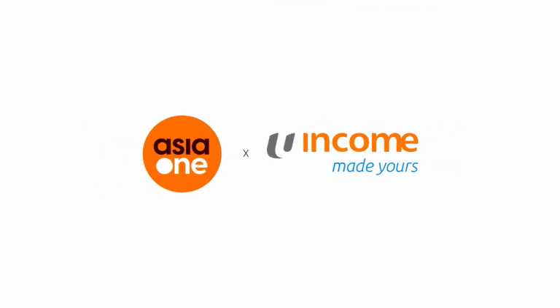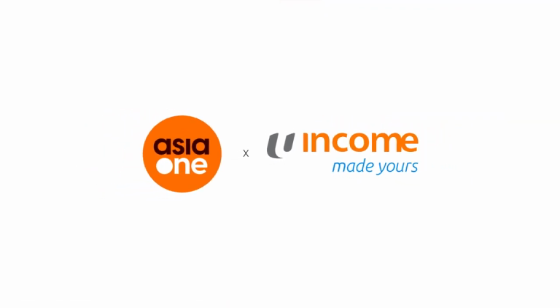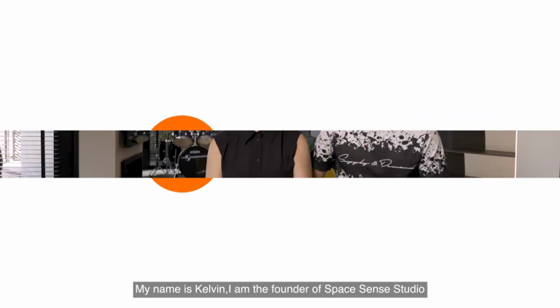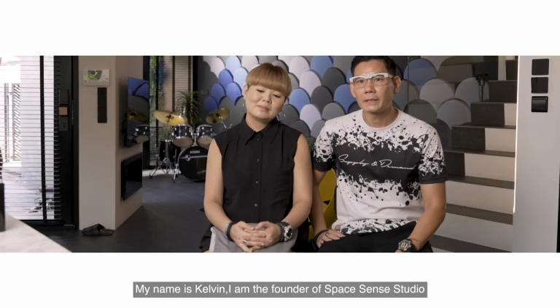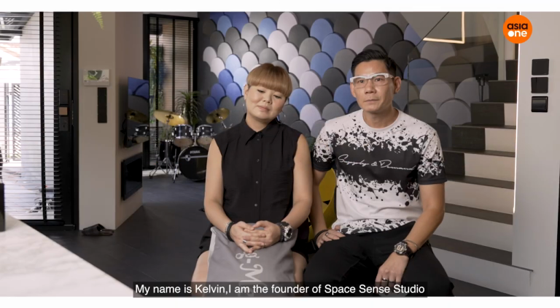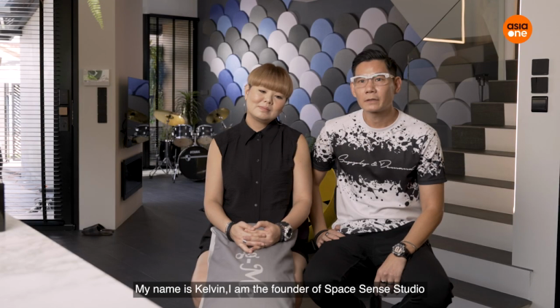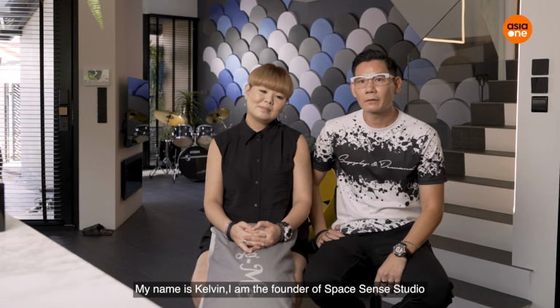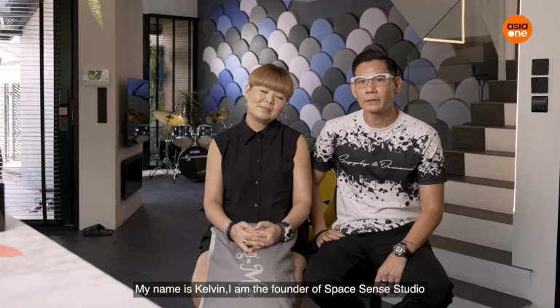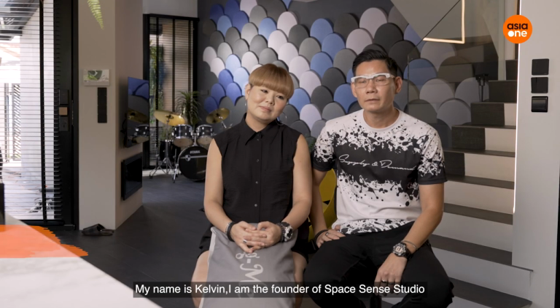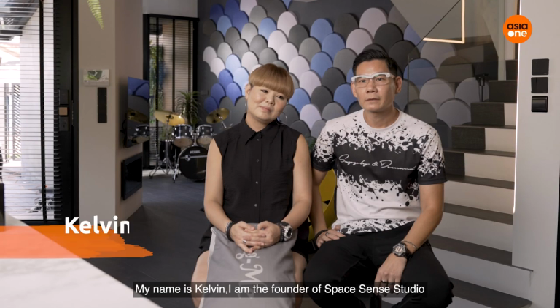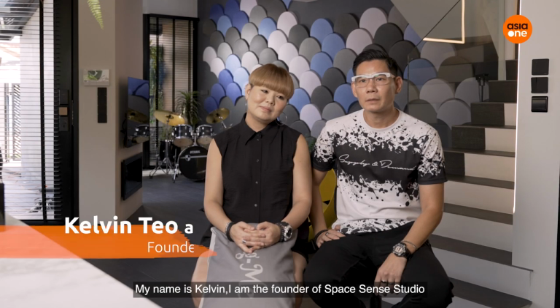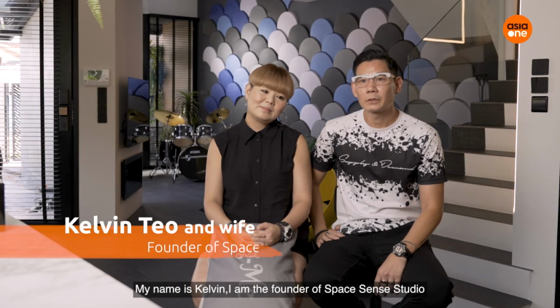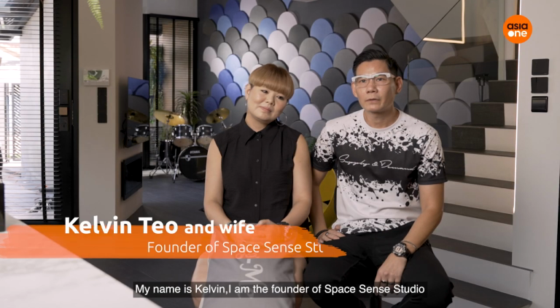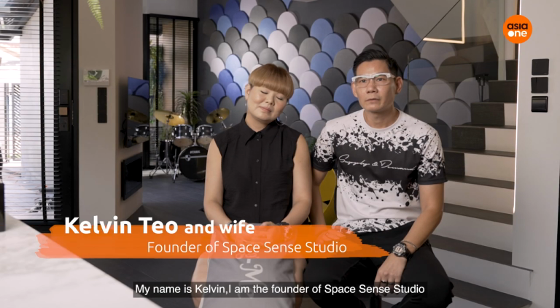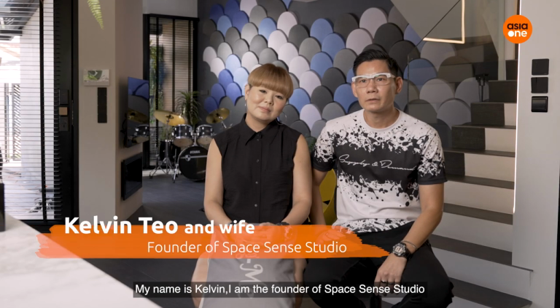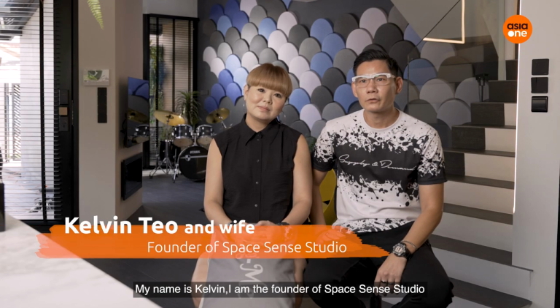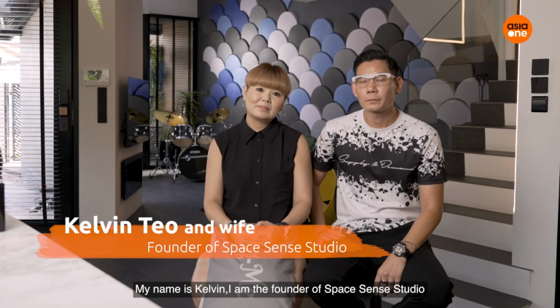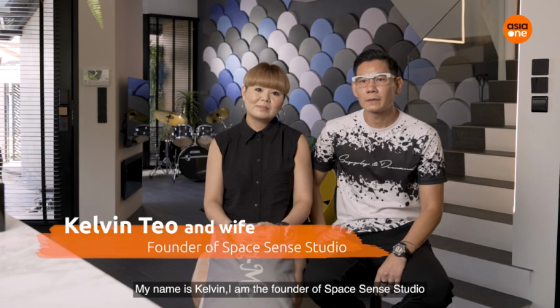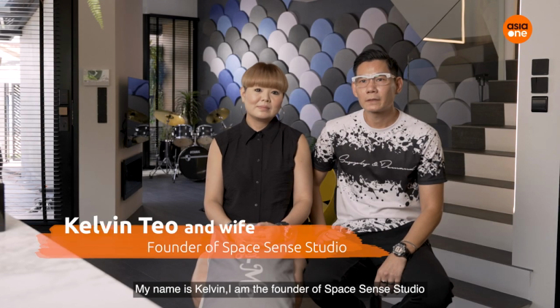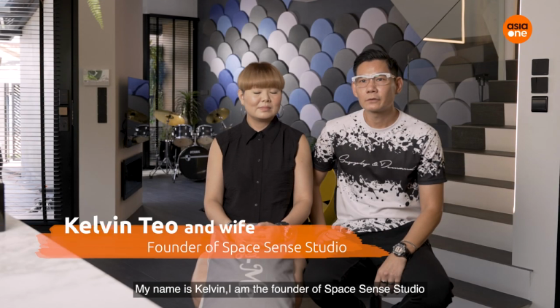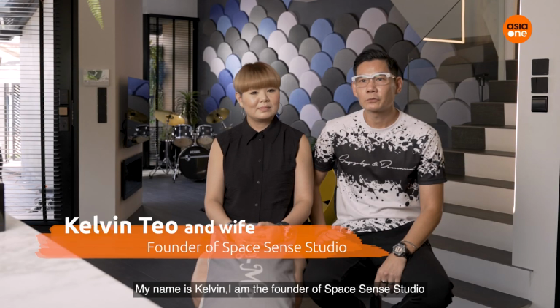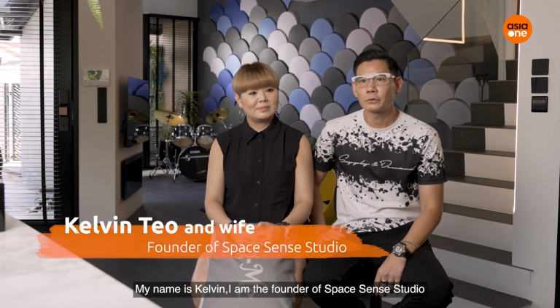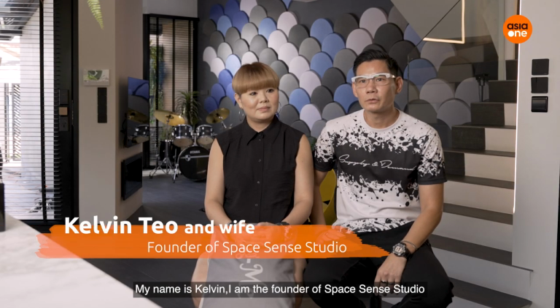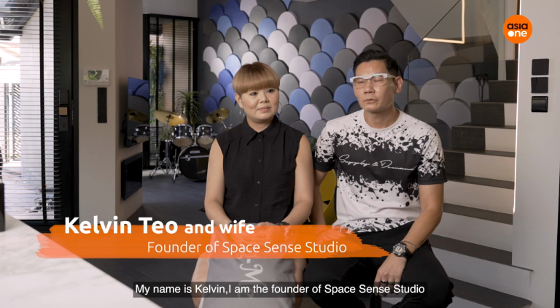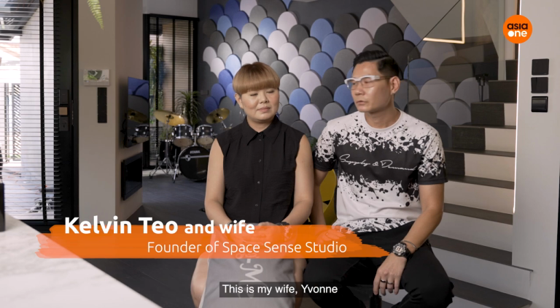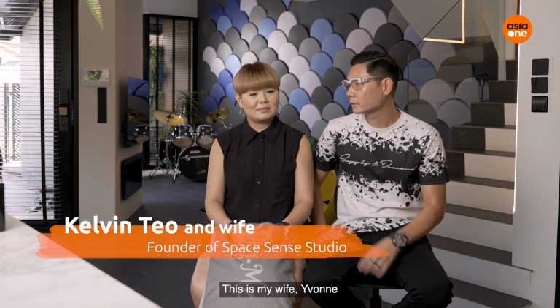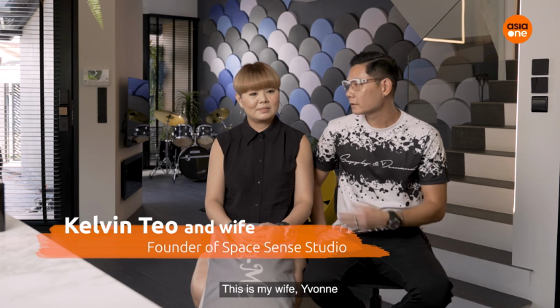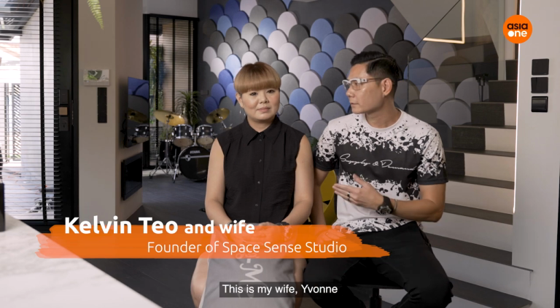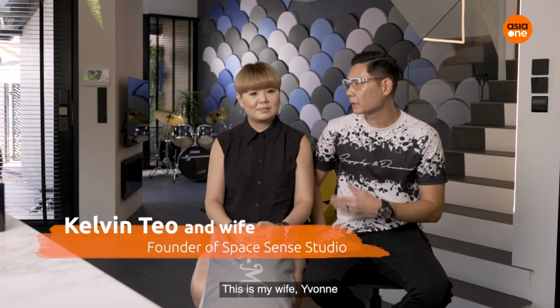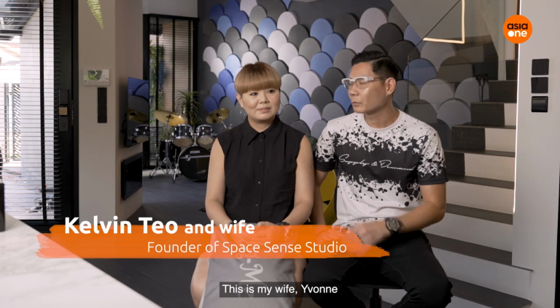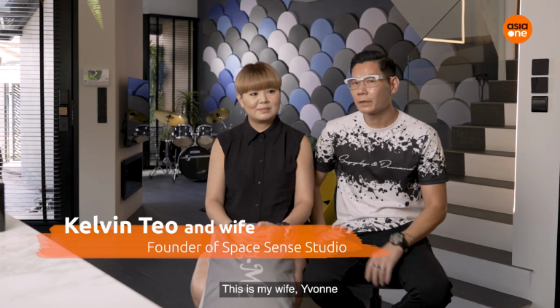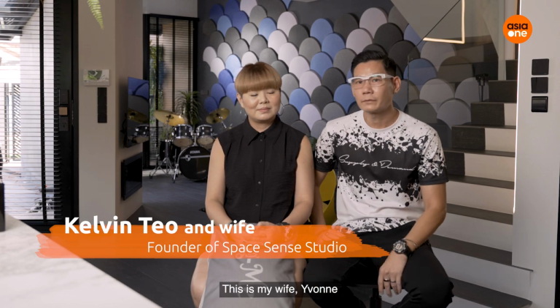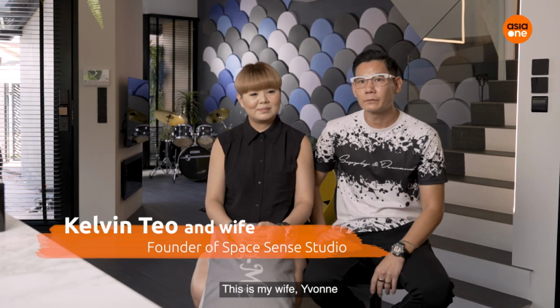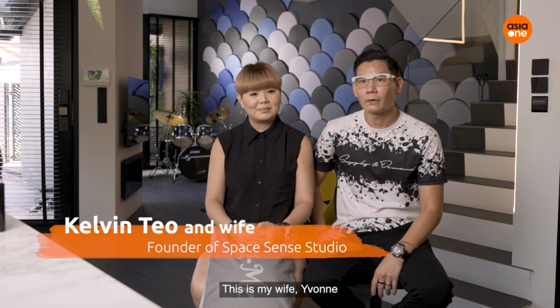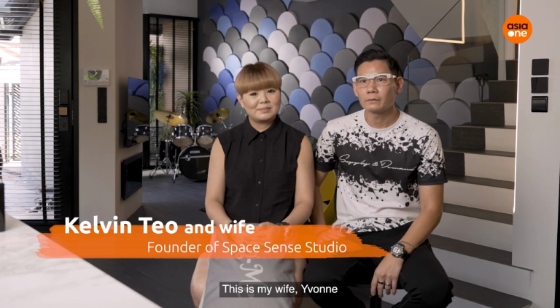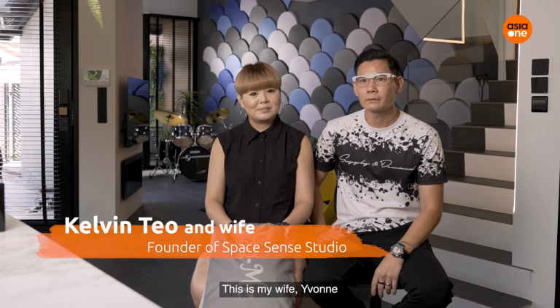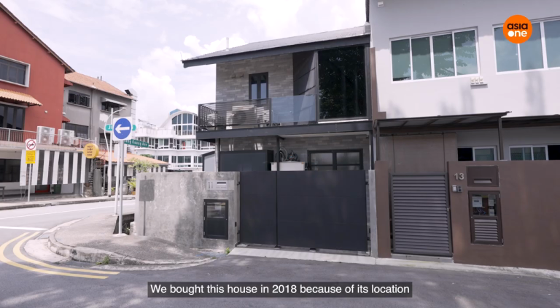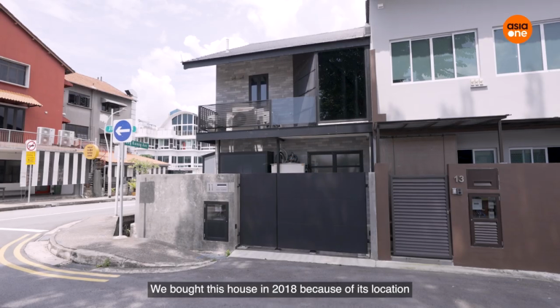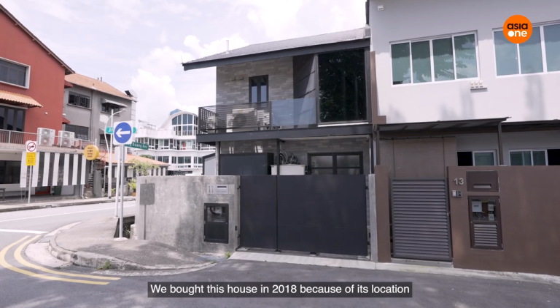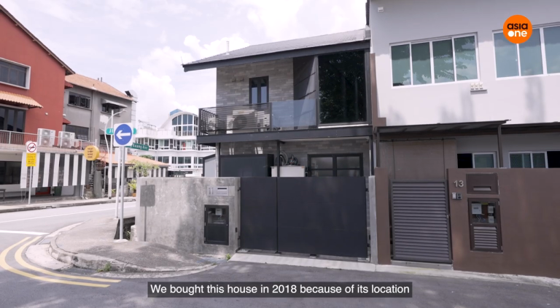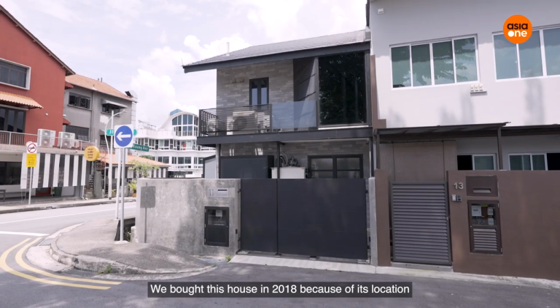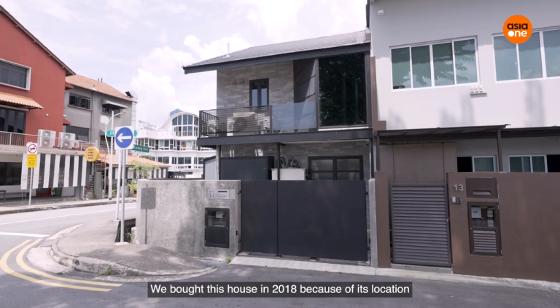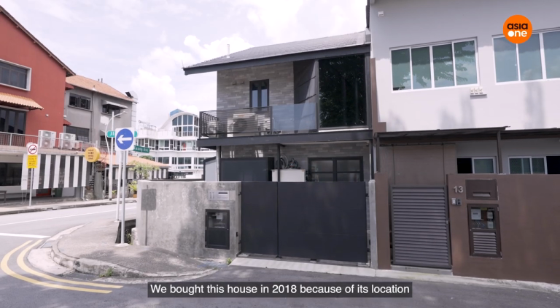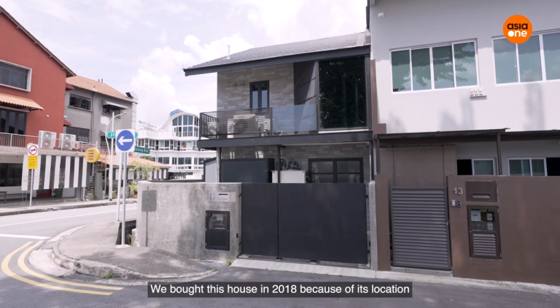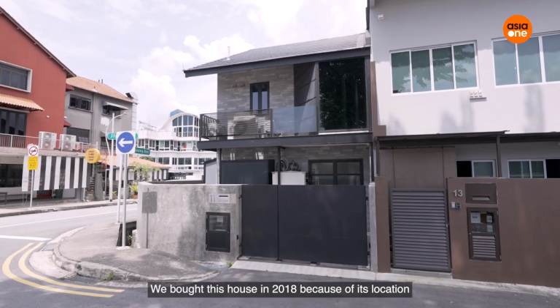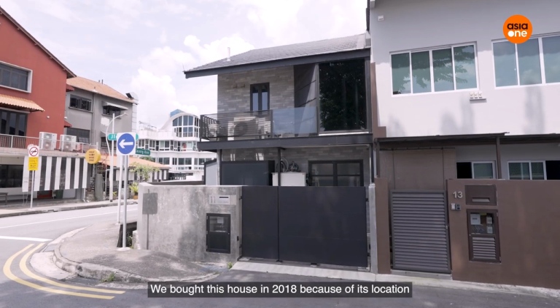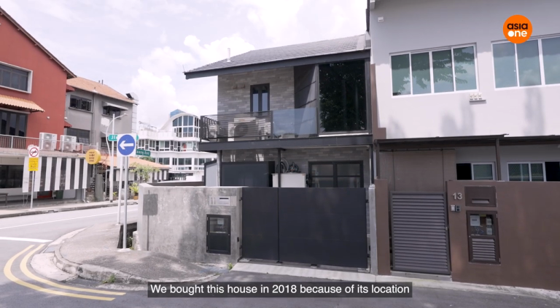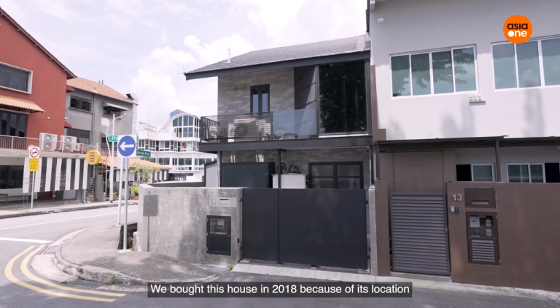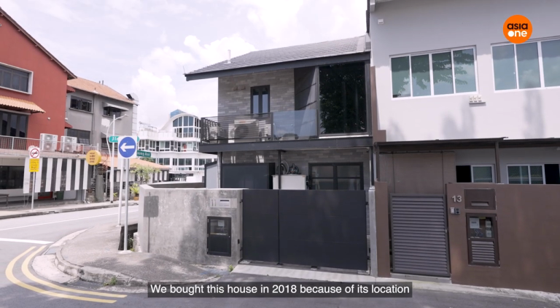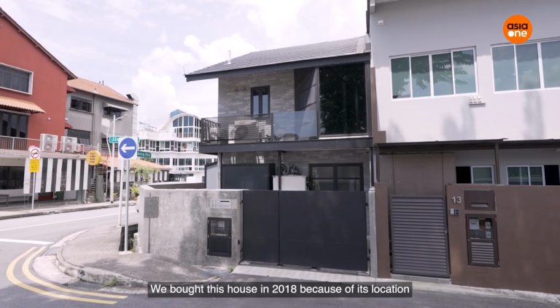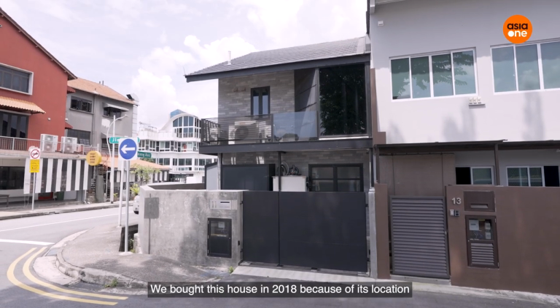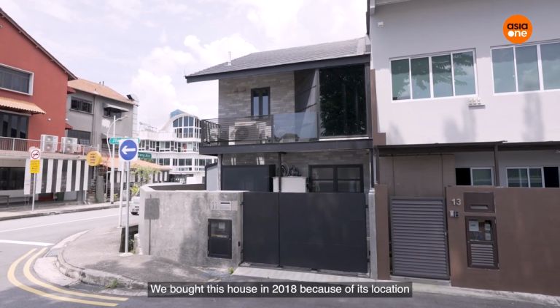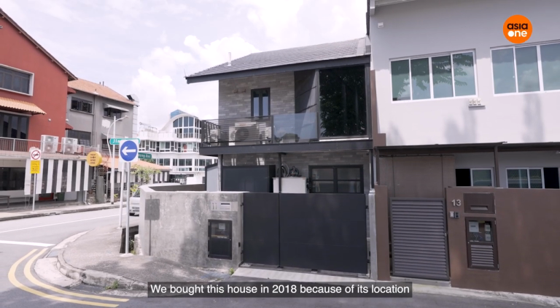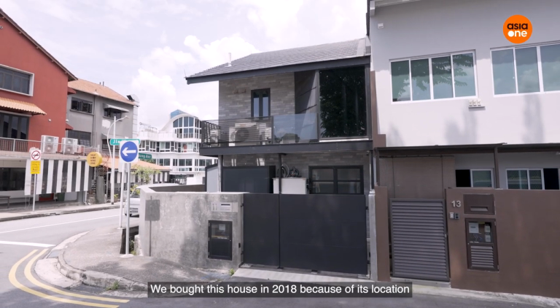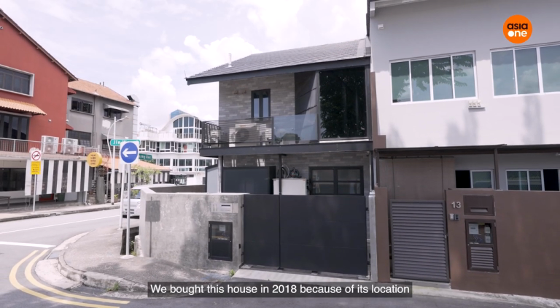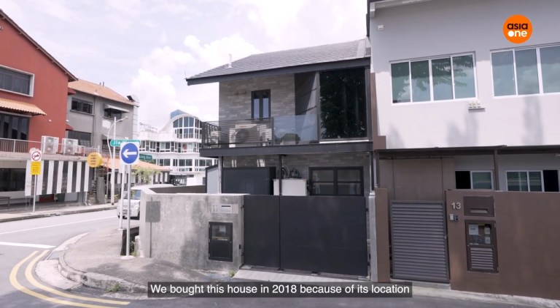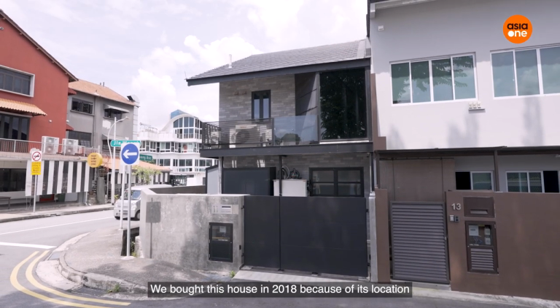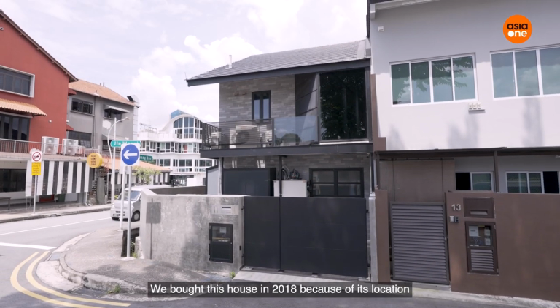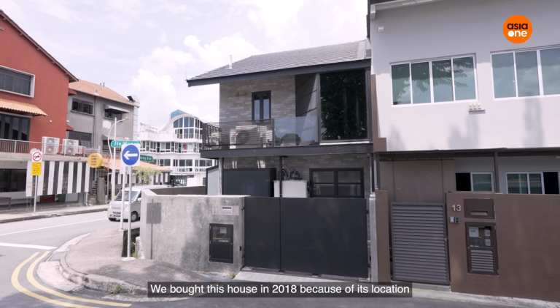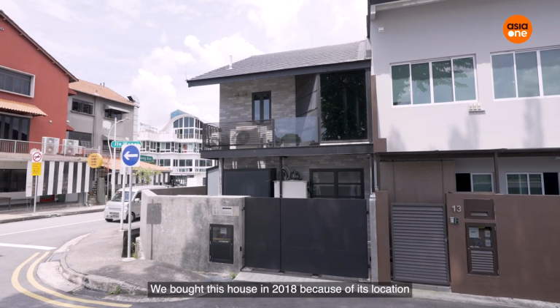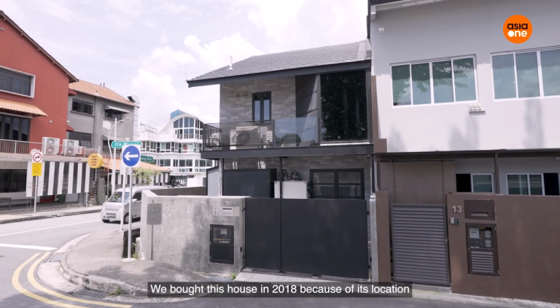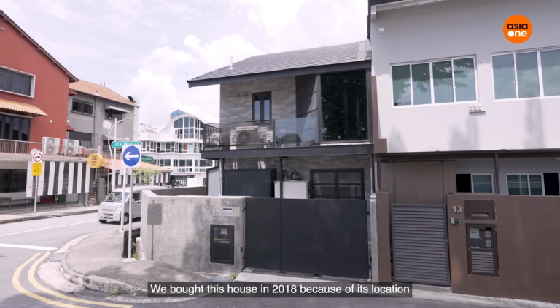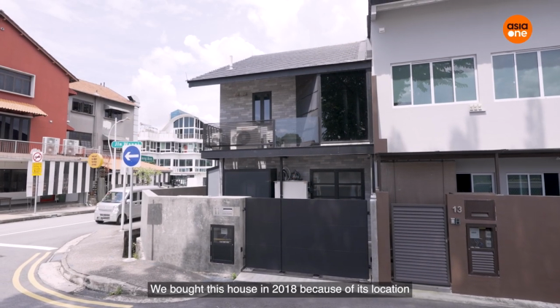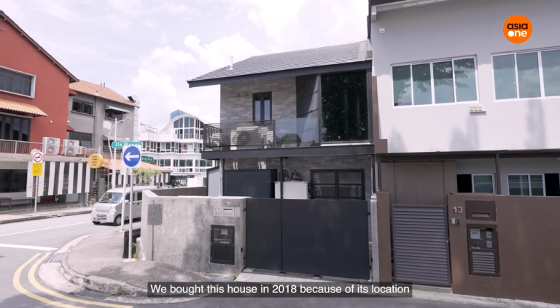My name is Kelvin. I'm the founder of SpaceSense Studio. This is my wife Yvonne. We bought this house in 2018 because of its location.